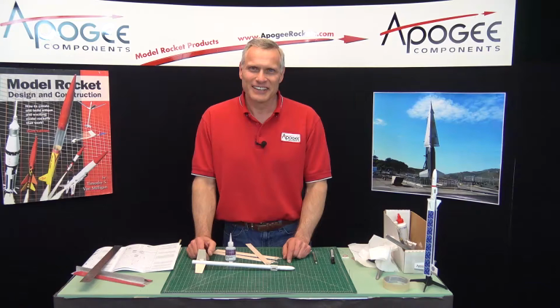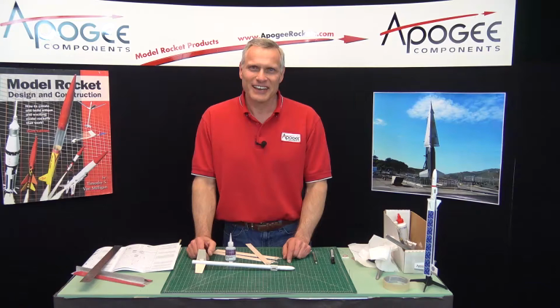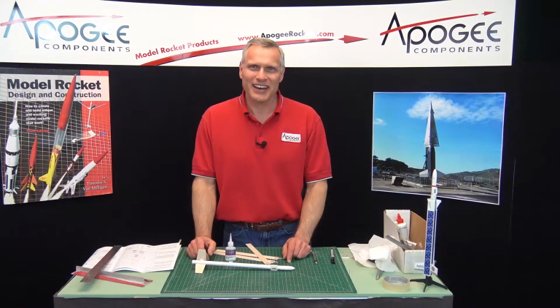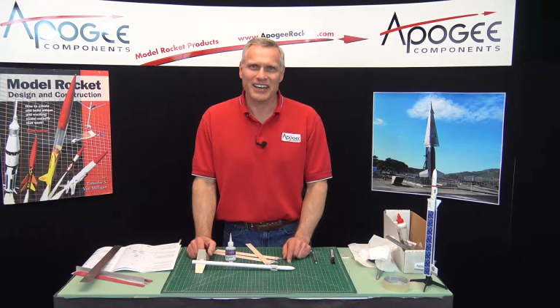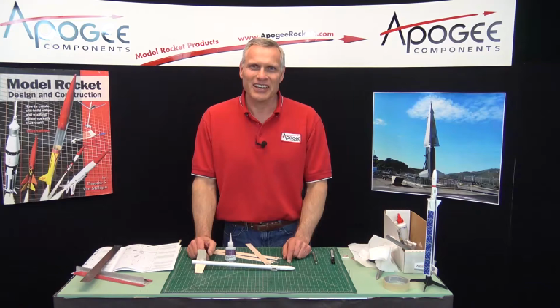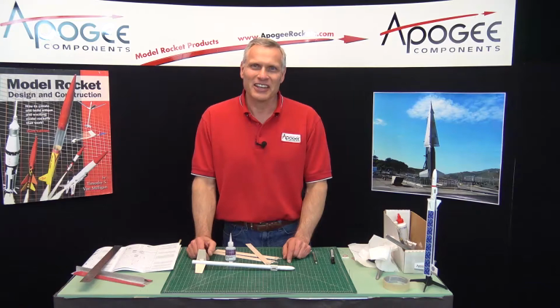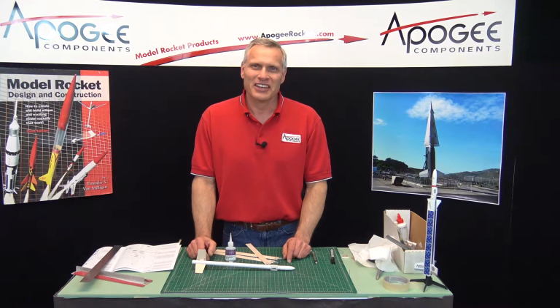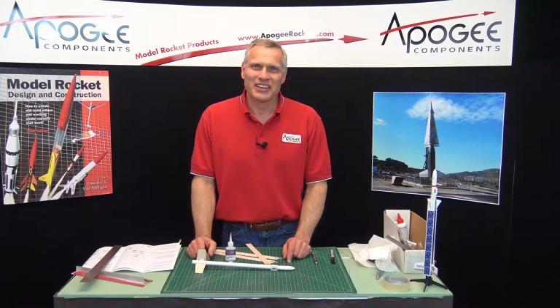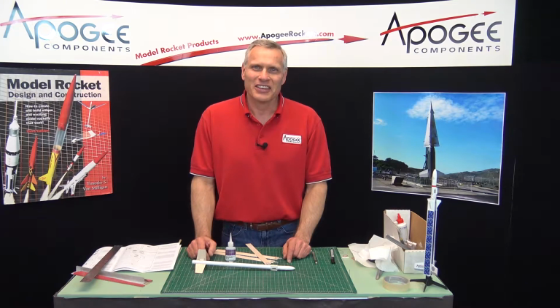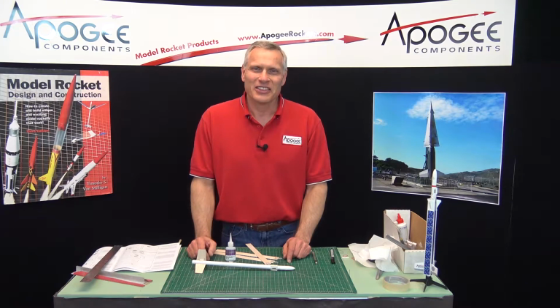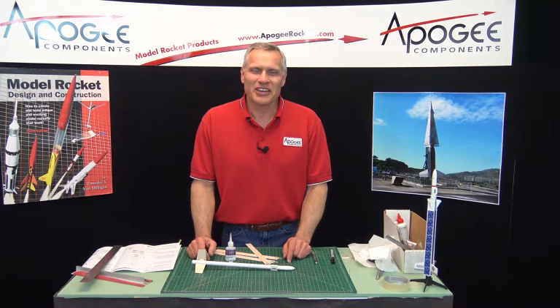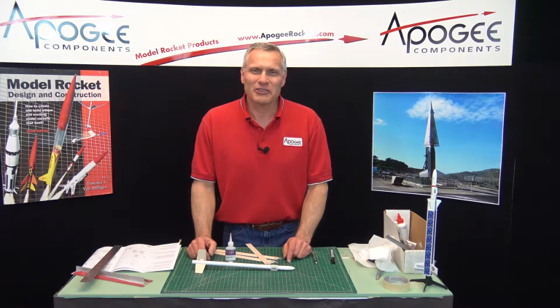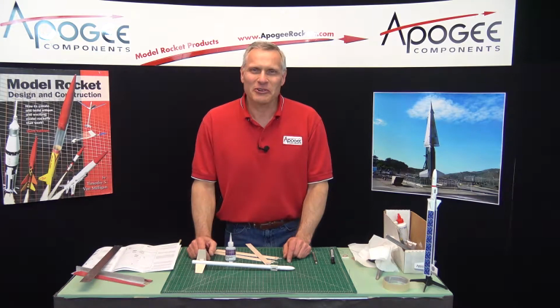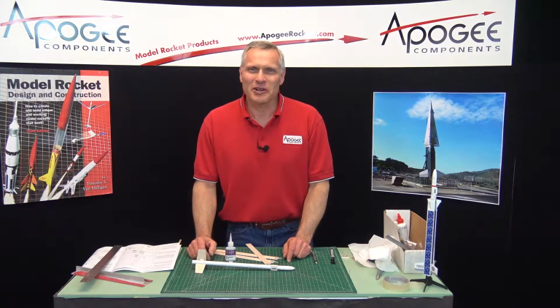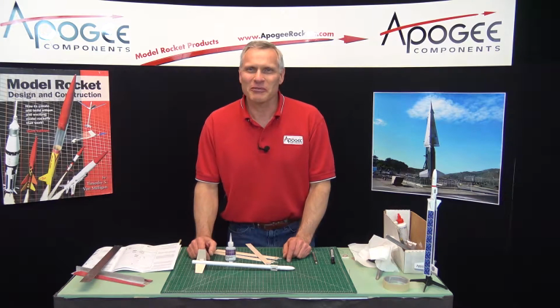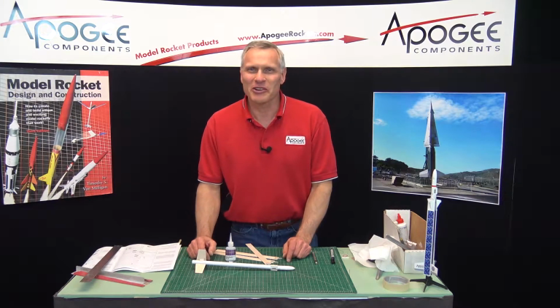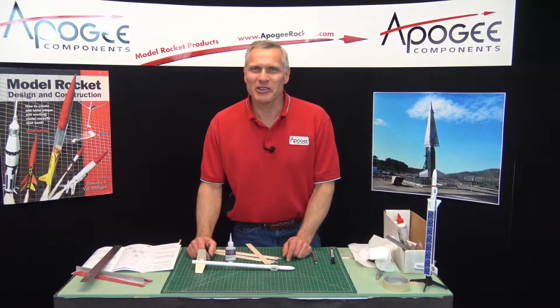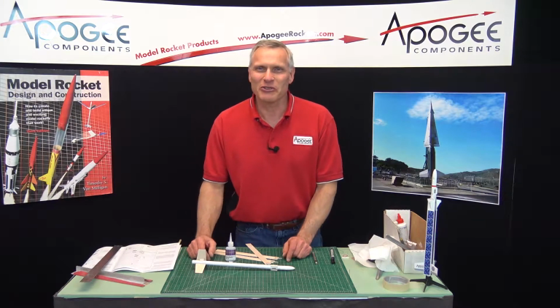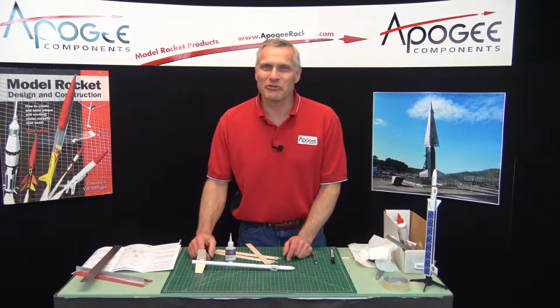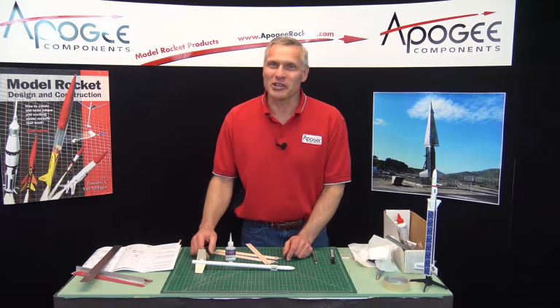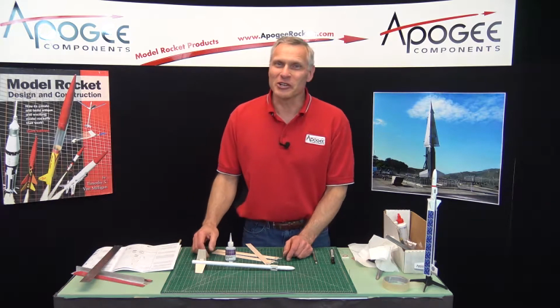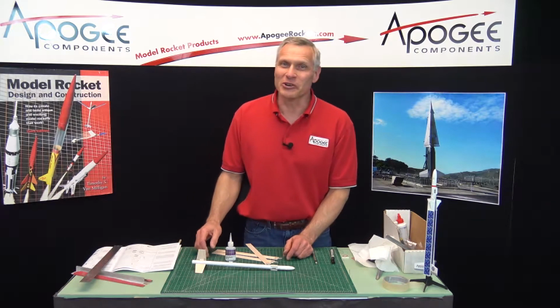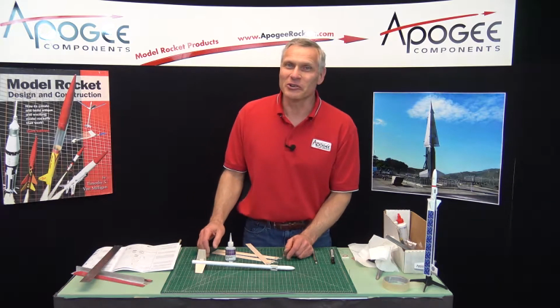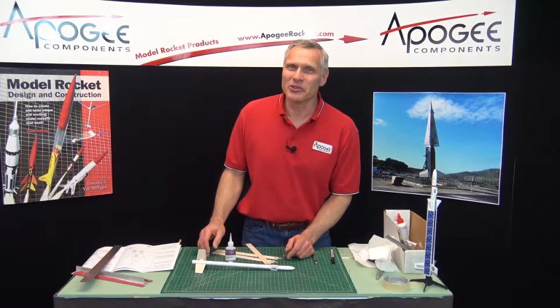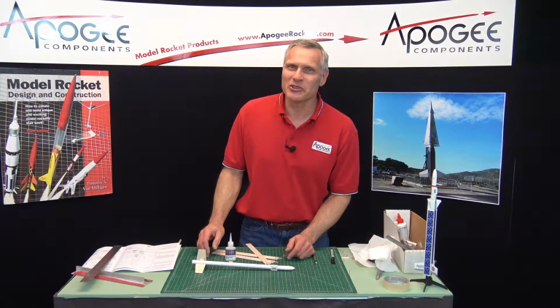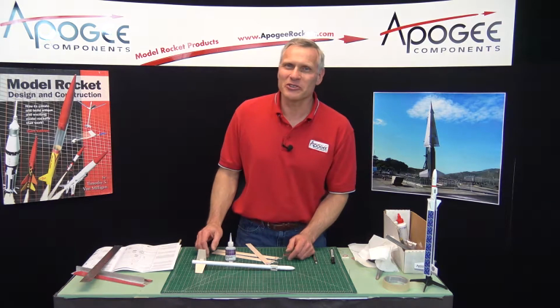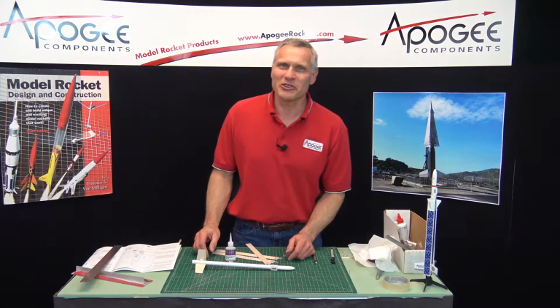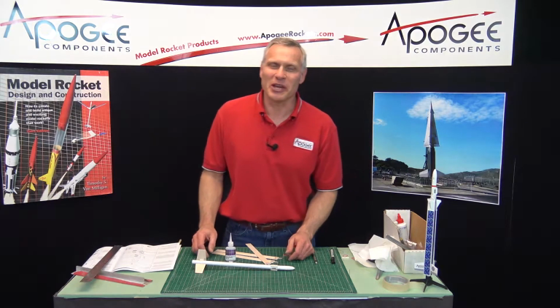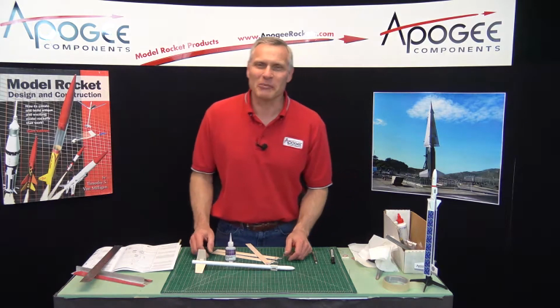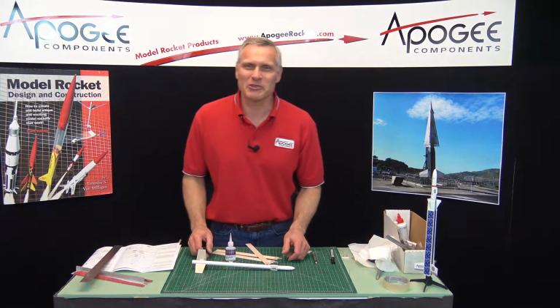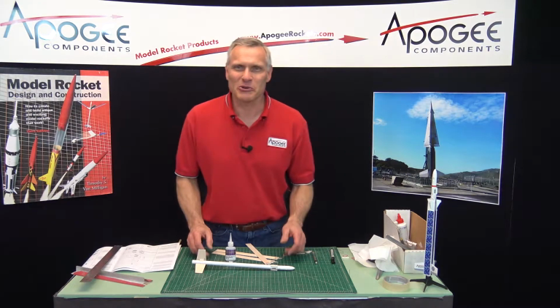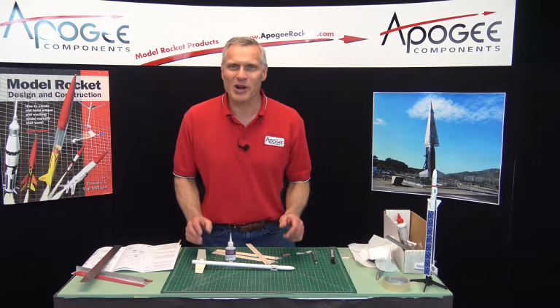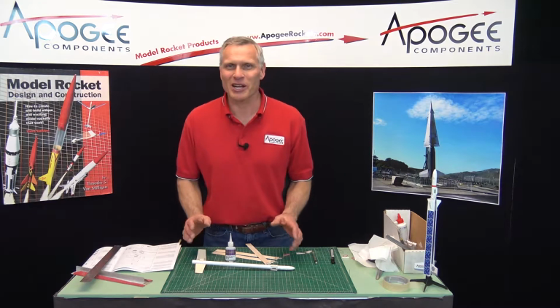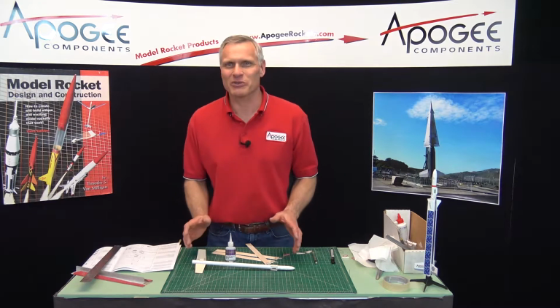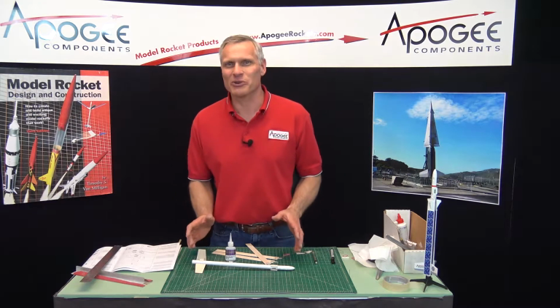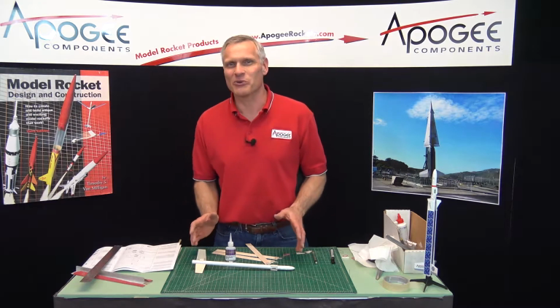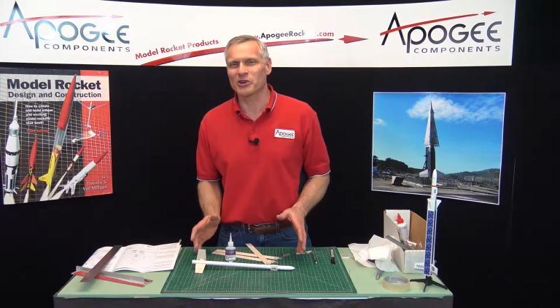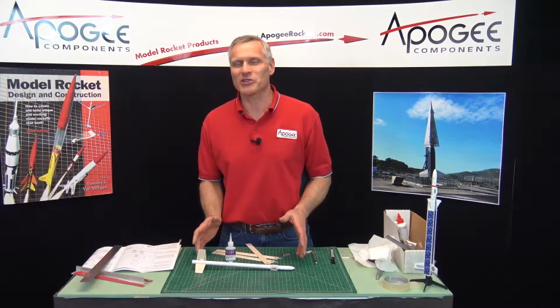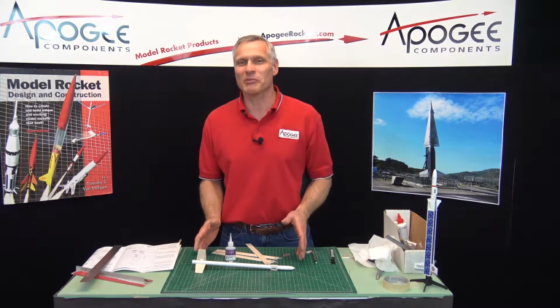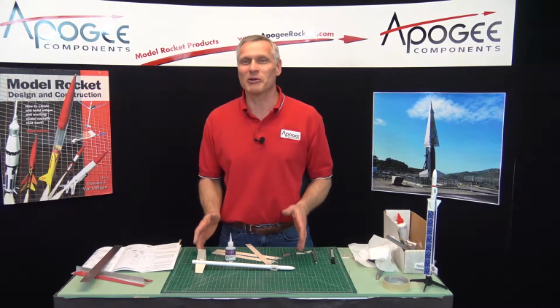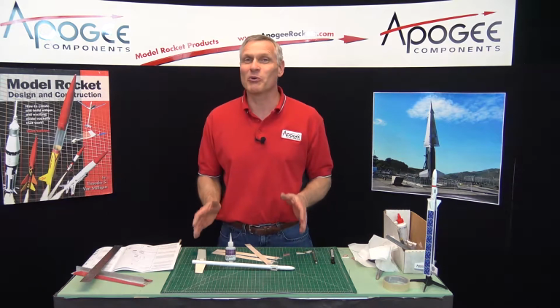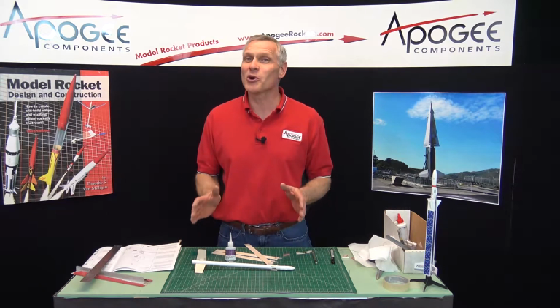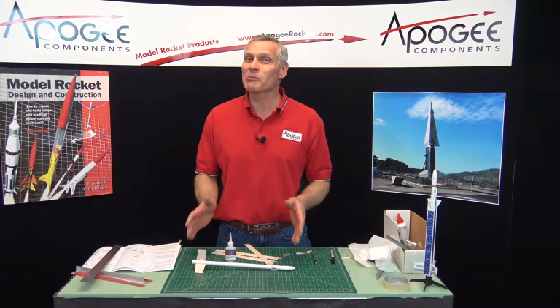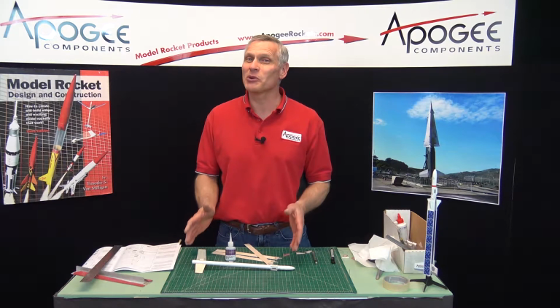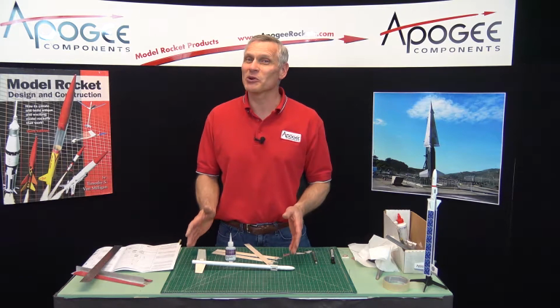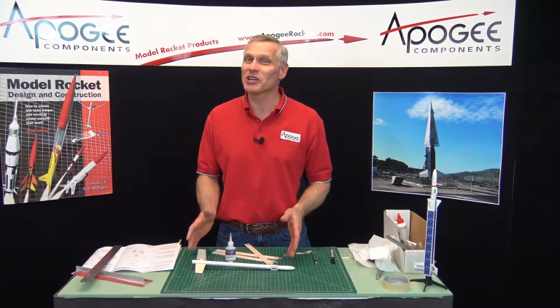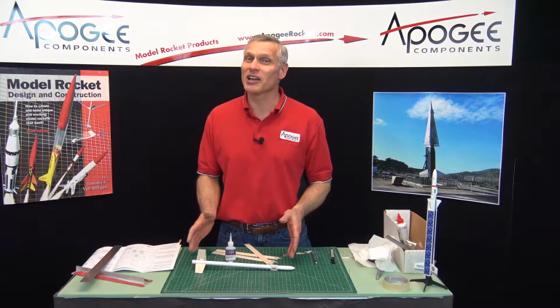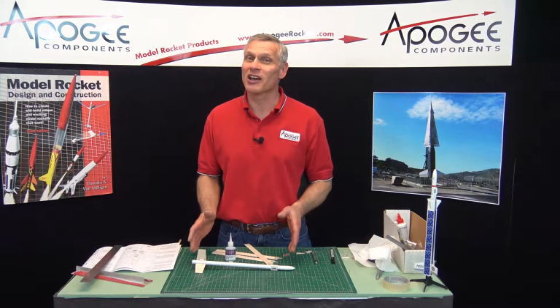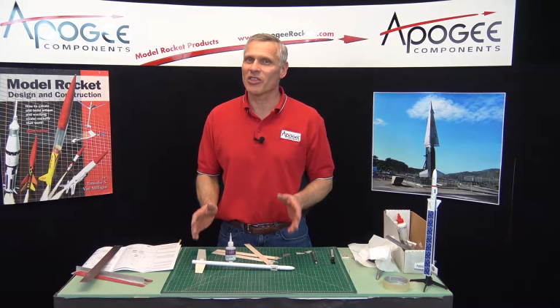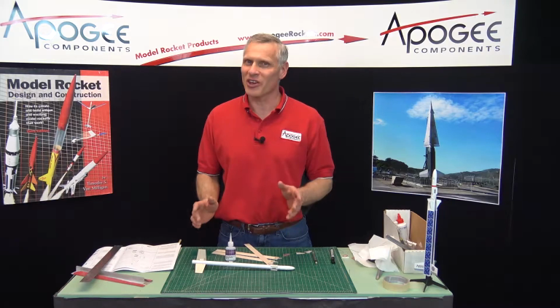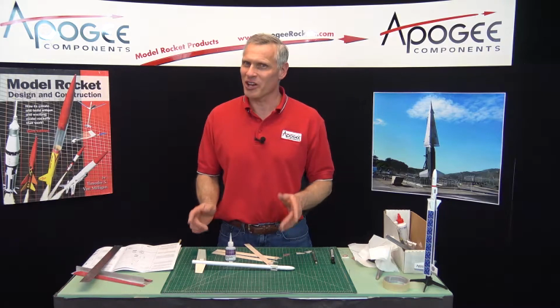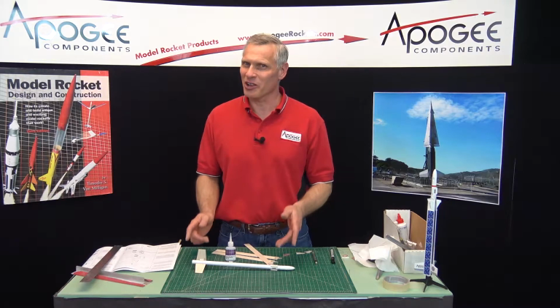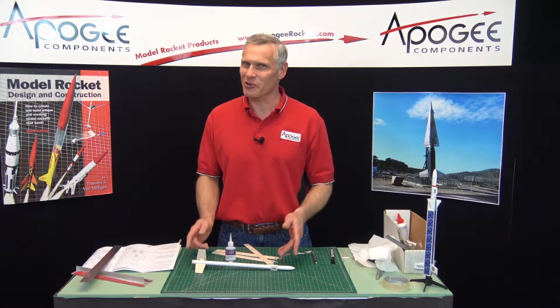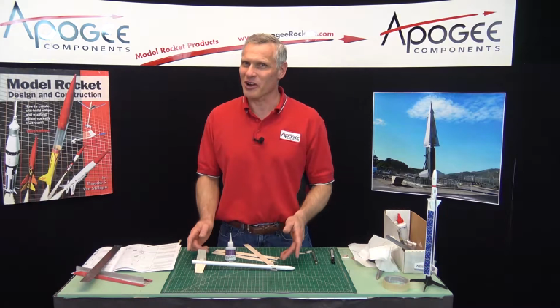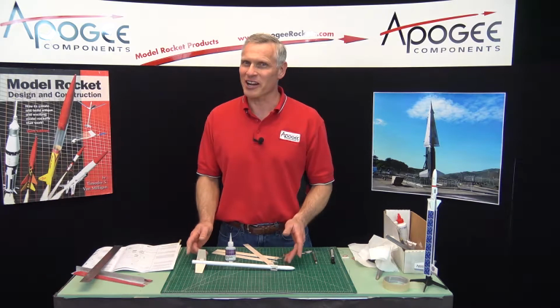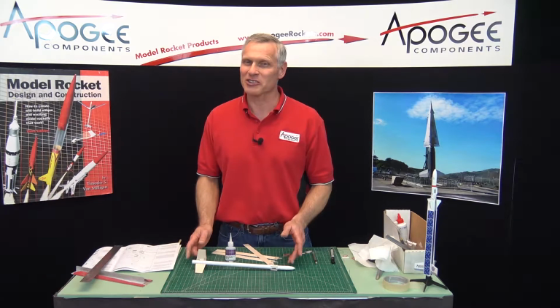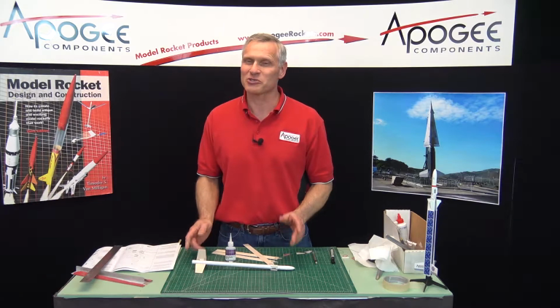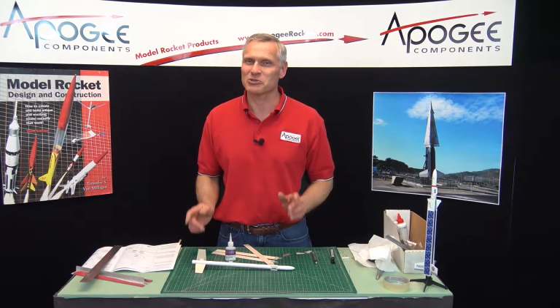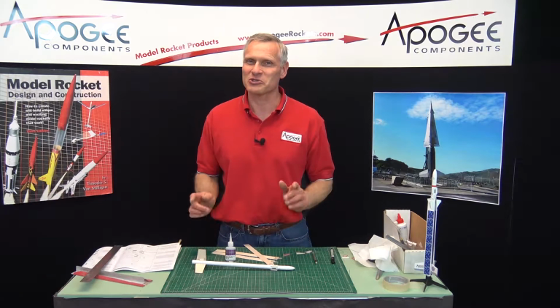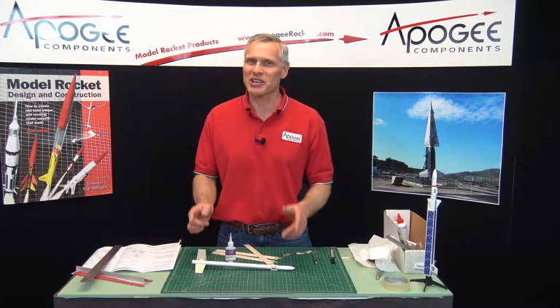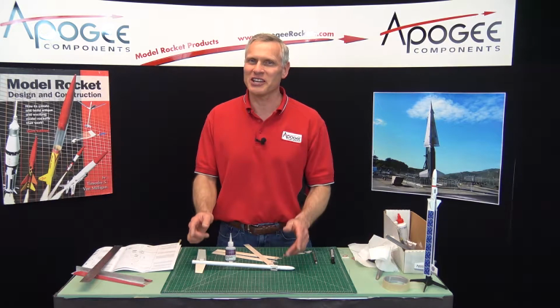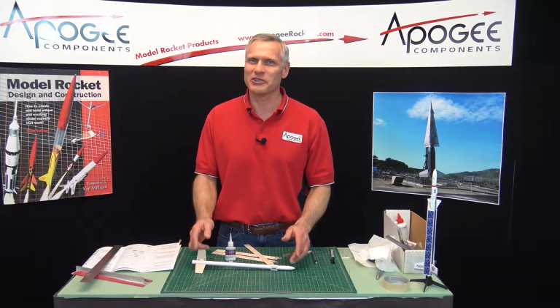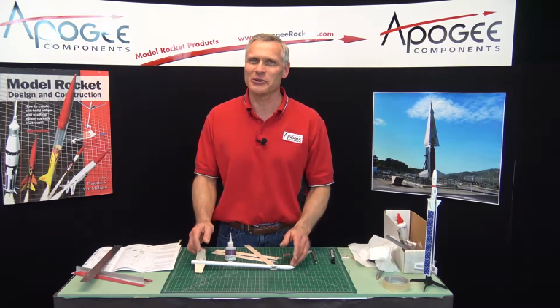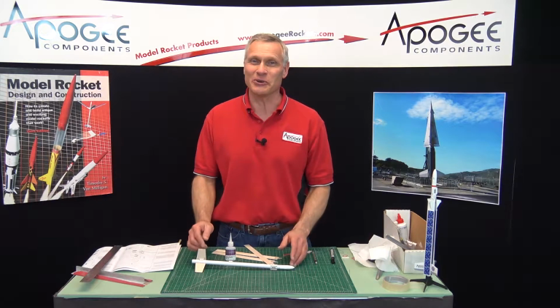Hi, thanks for coming to this video. This is the Apogee Rocketry Workshop, and we're building the Hellerock, so stay tuned.